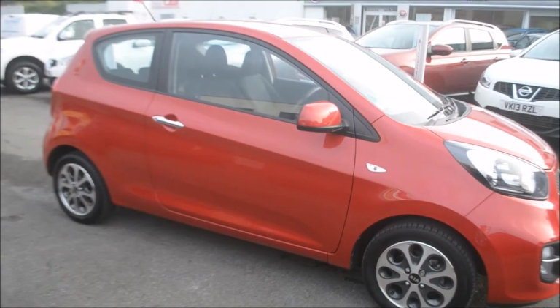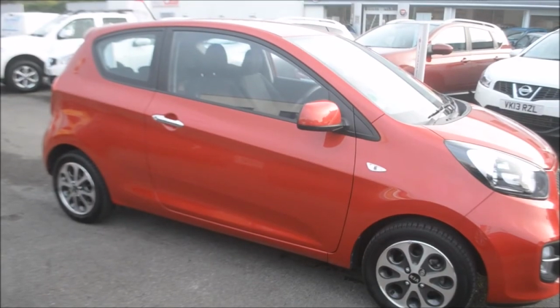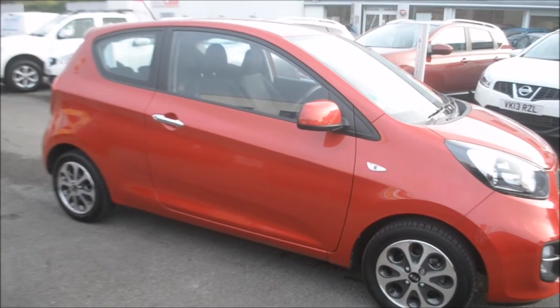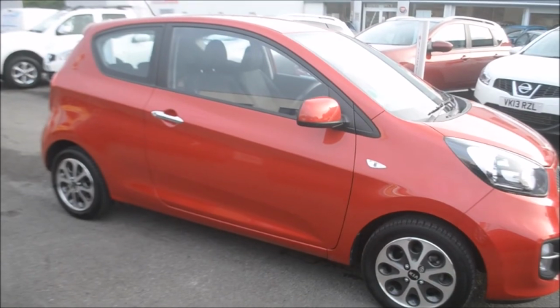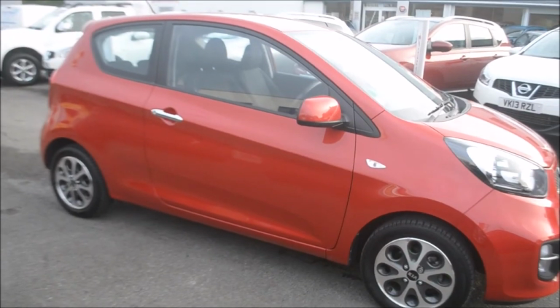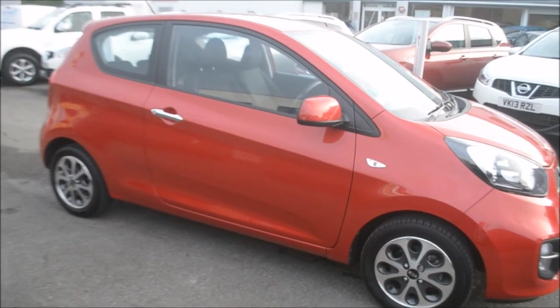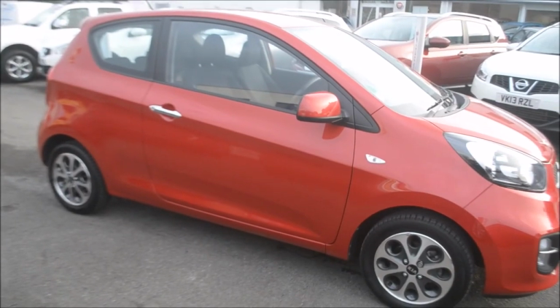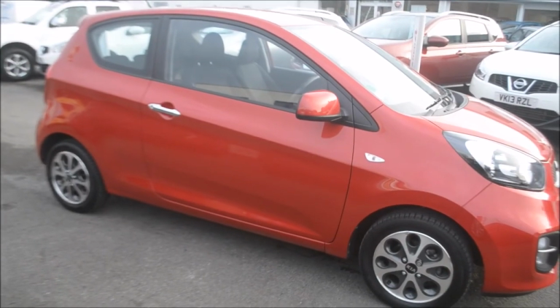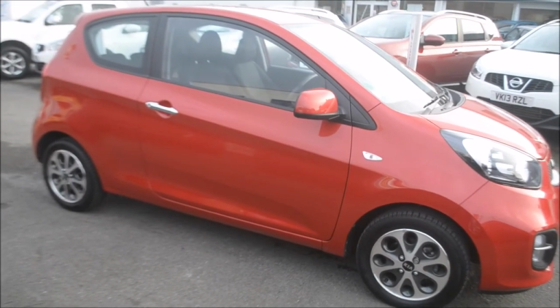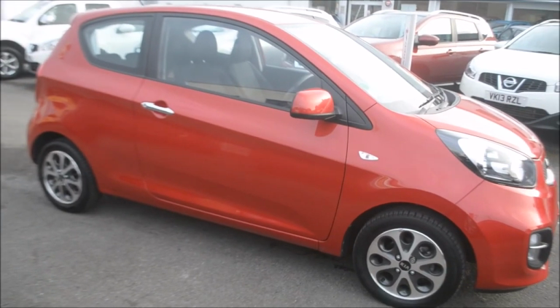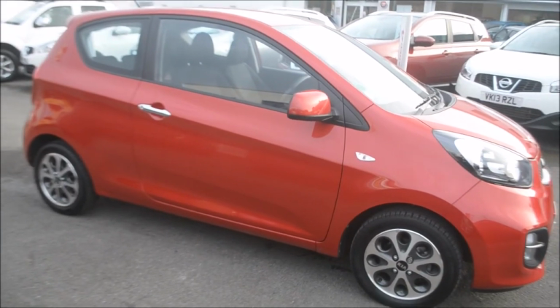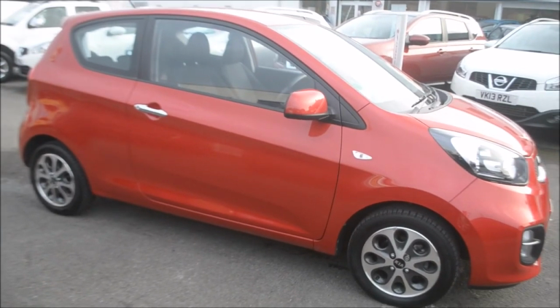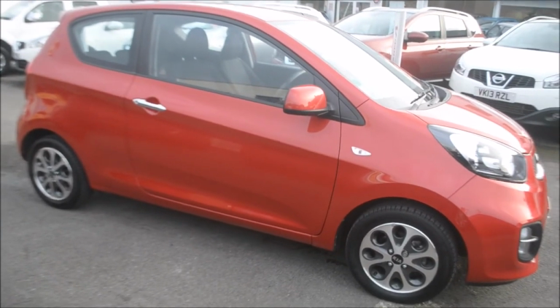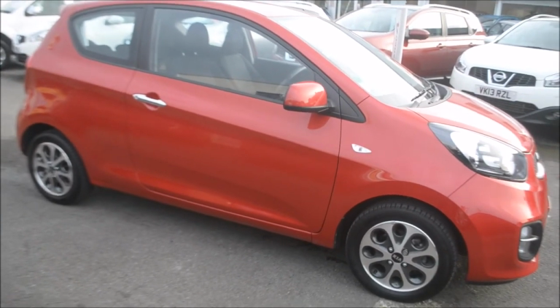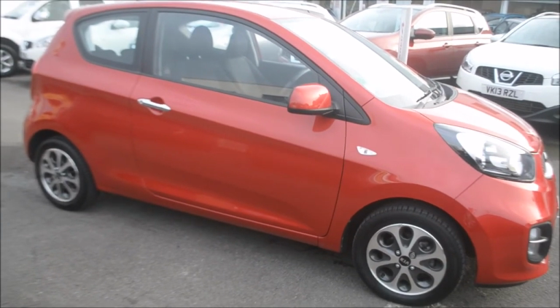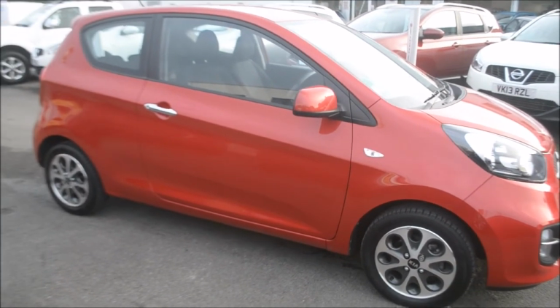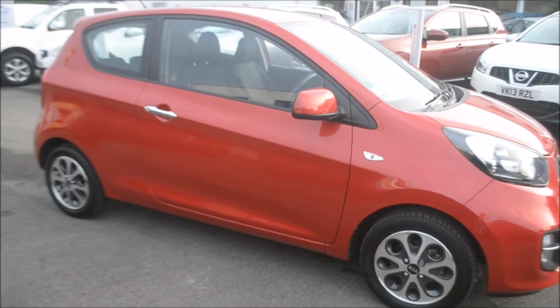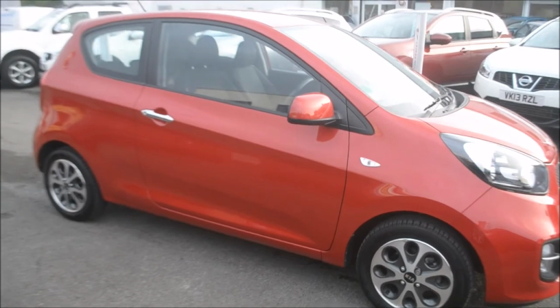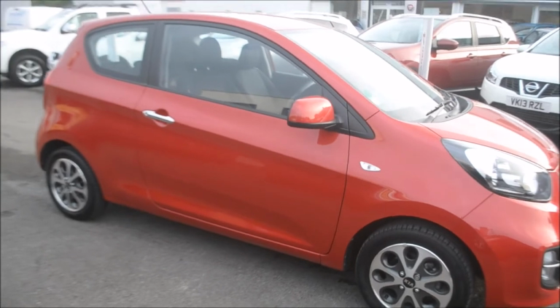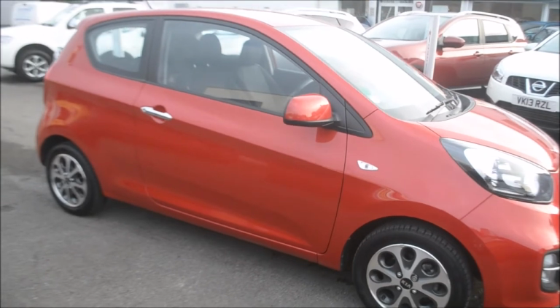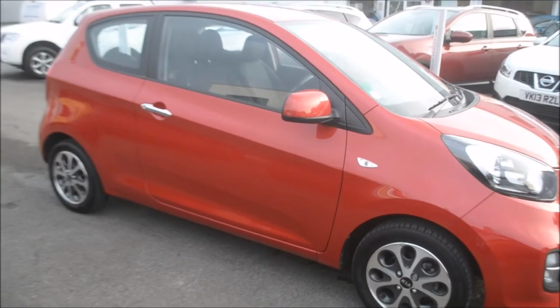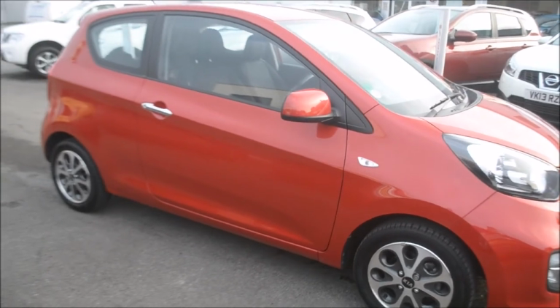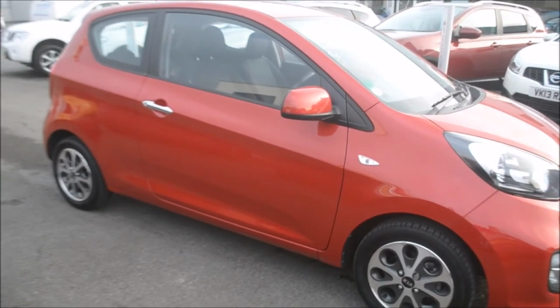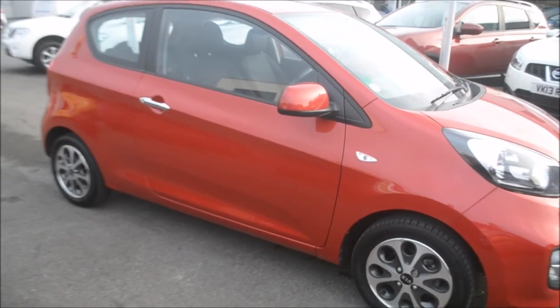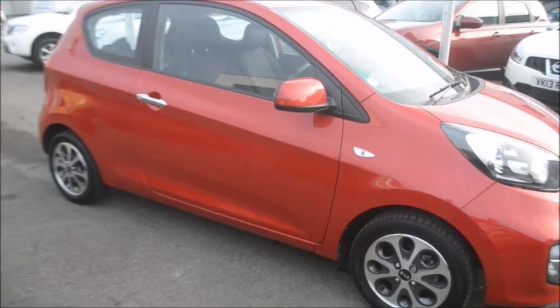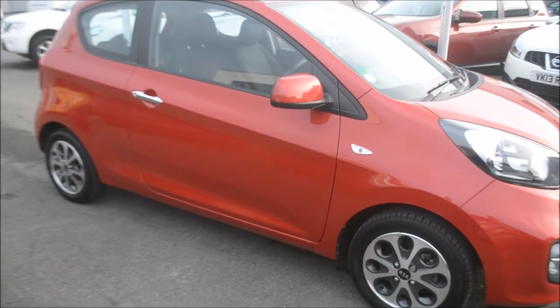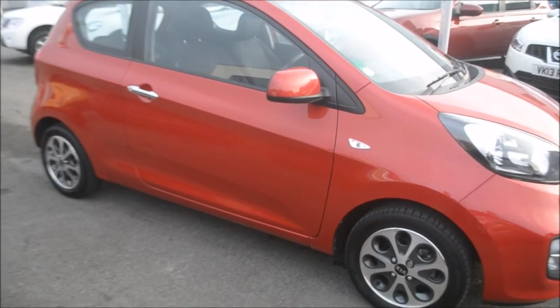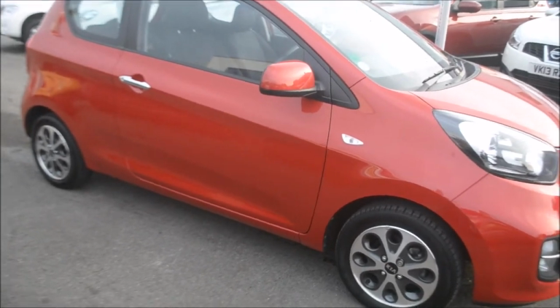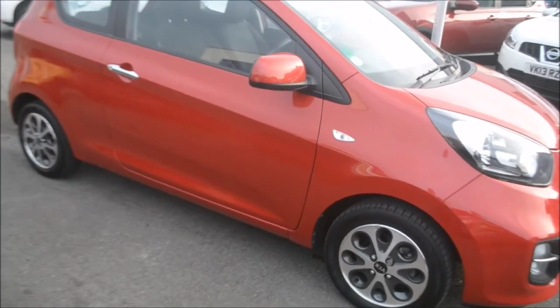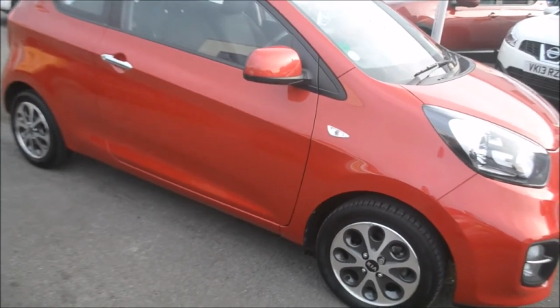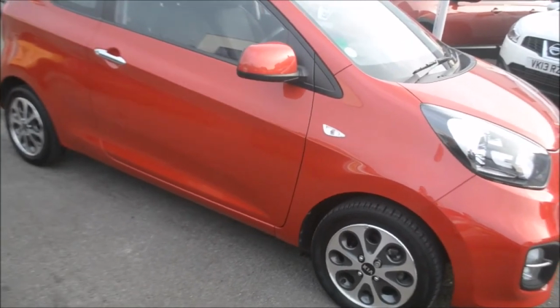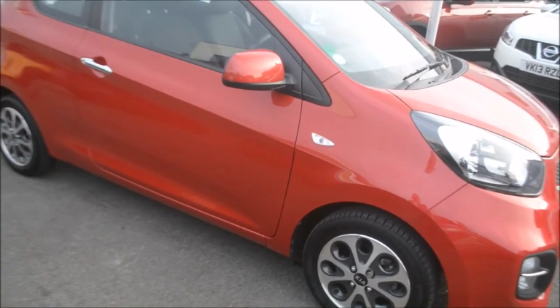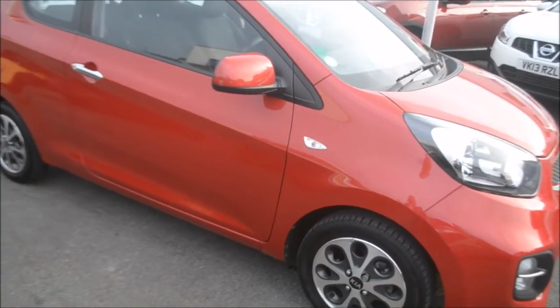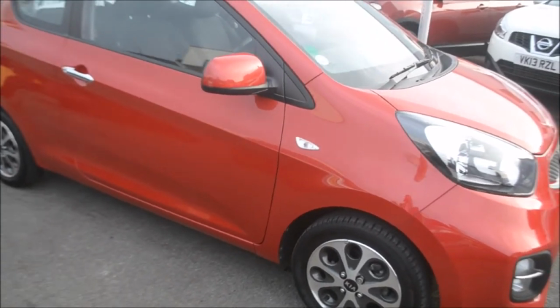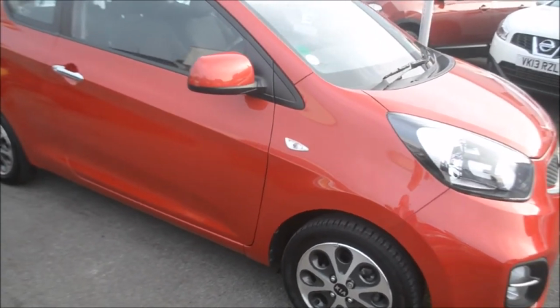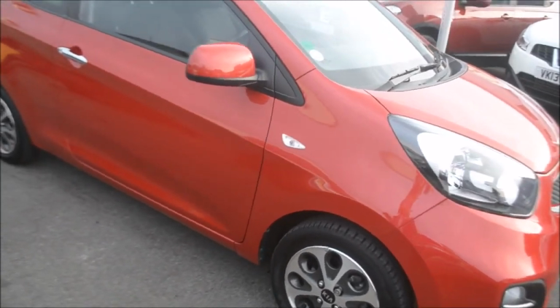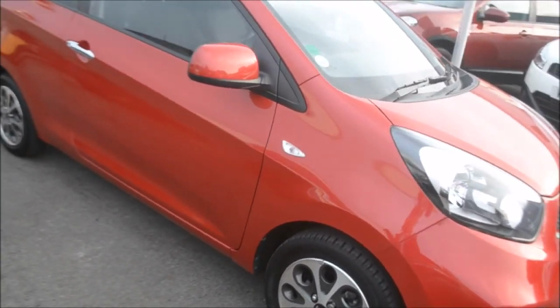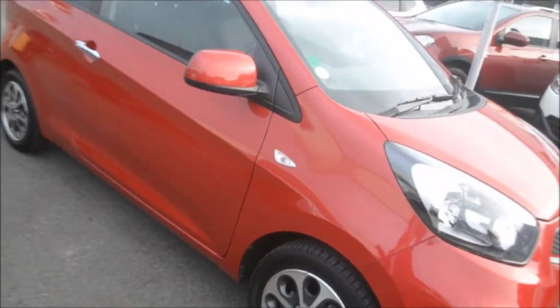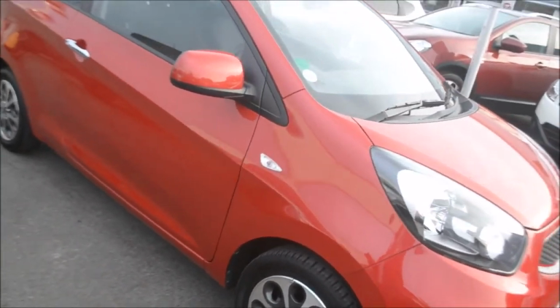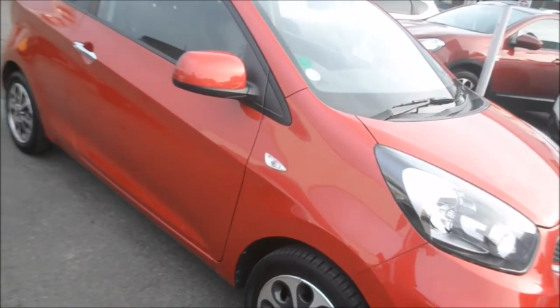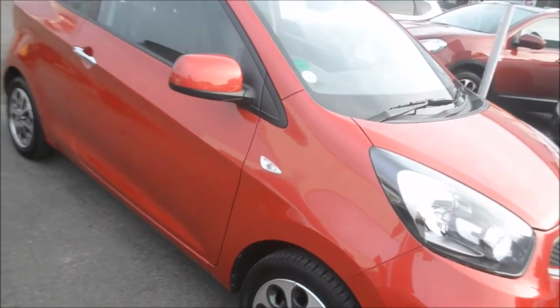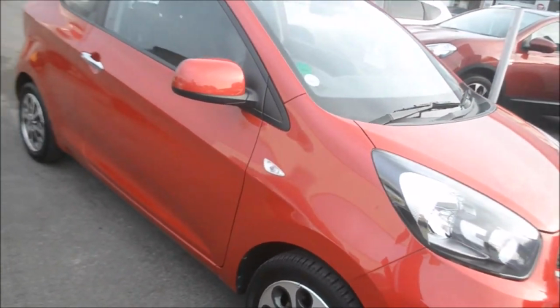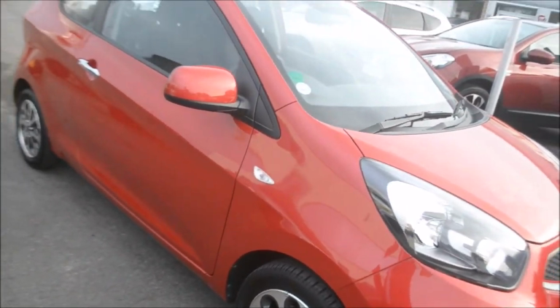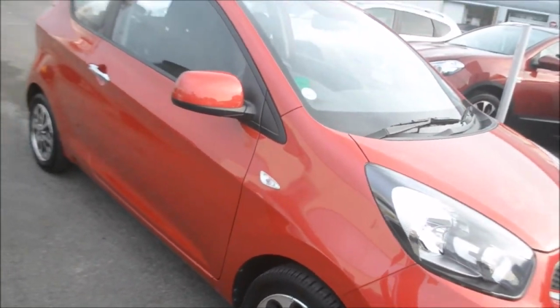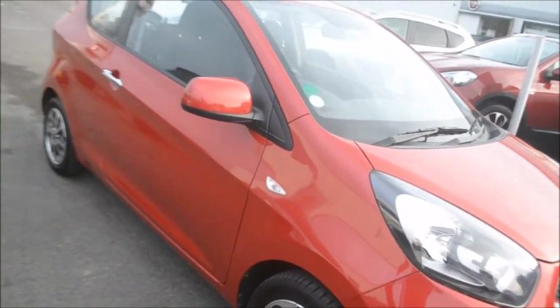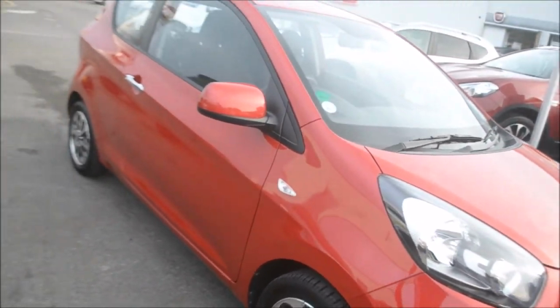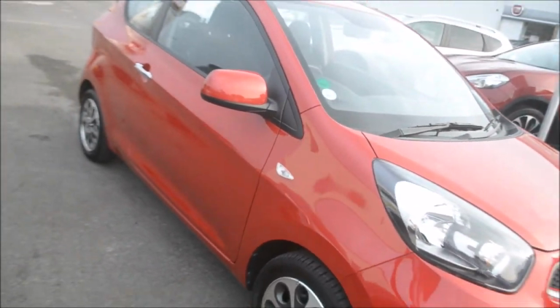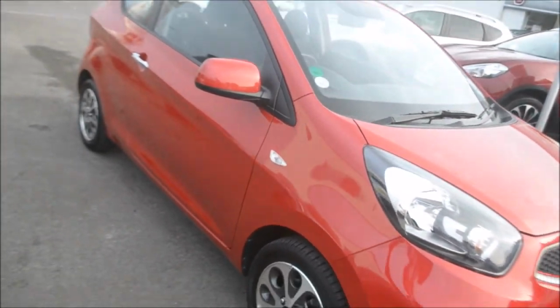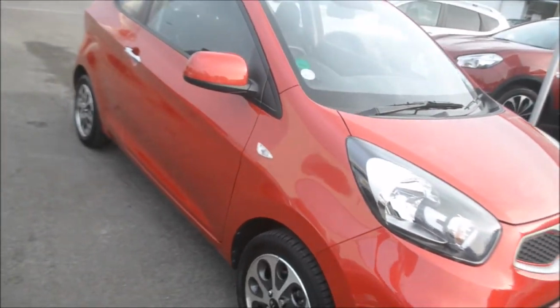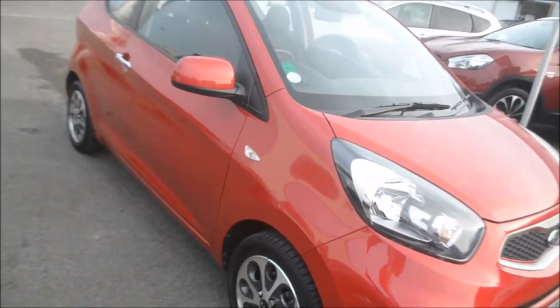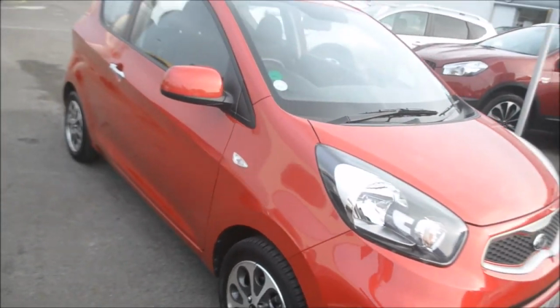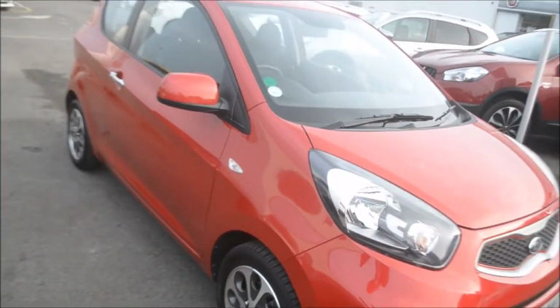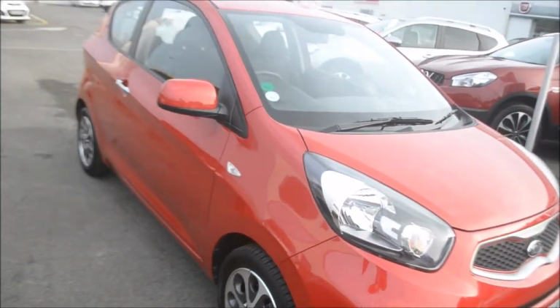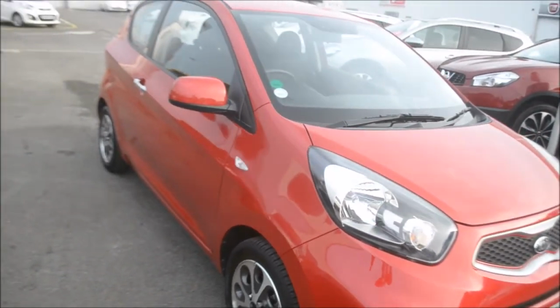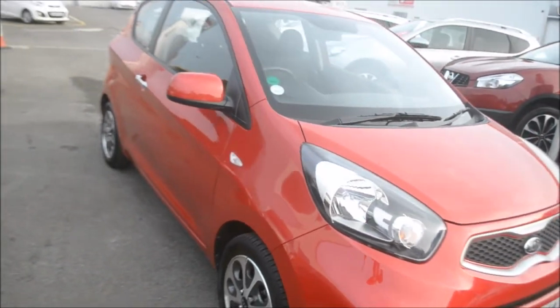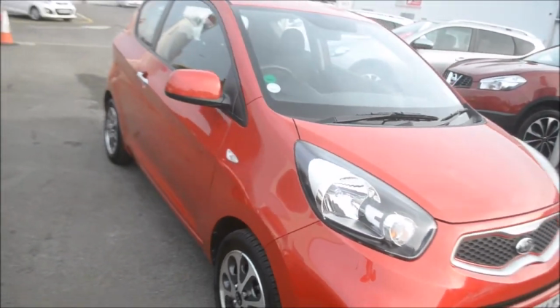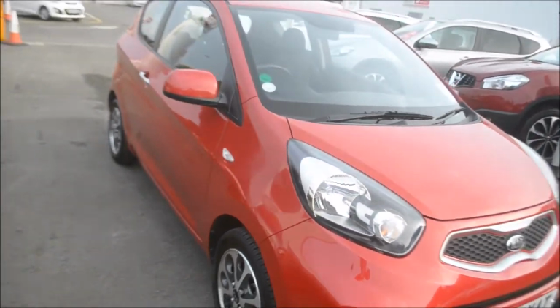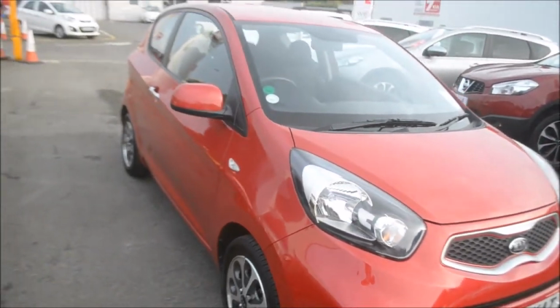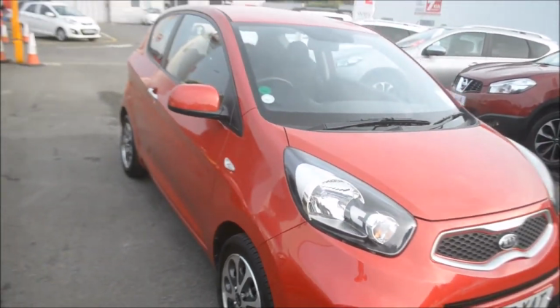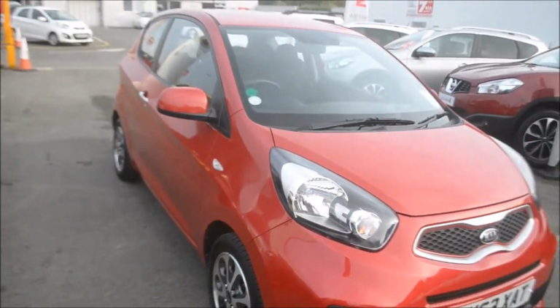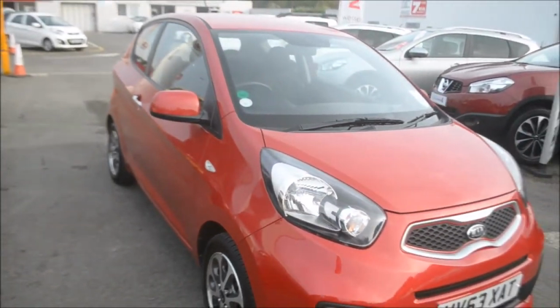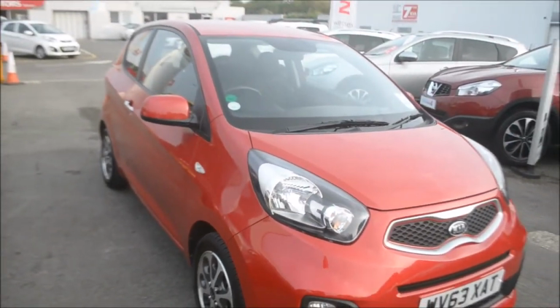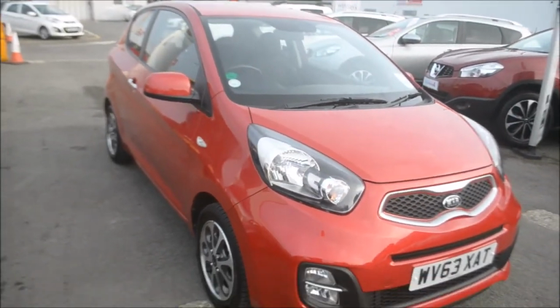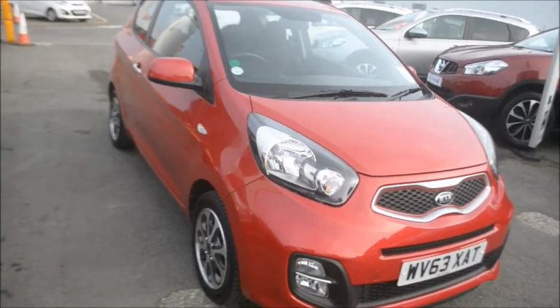Hello and welcome to Wessex Garage in Gloucester. Today we're here to look at the Kia Picanto City.